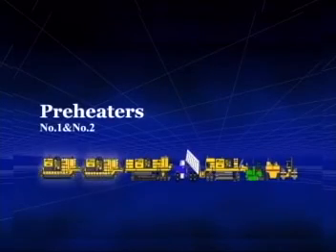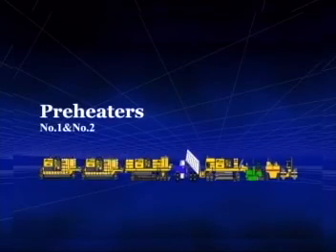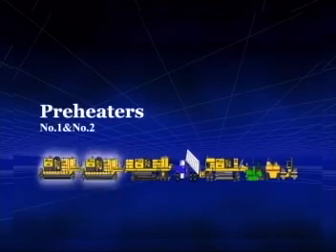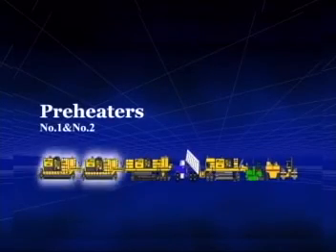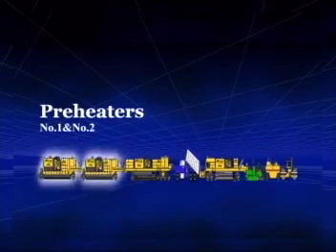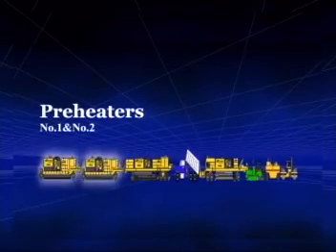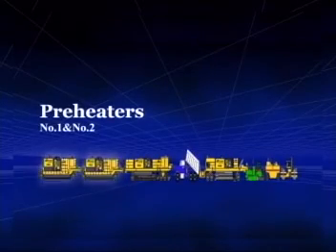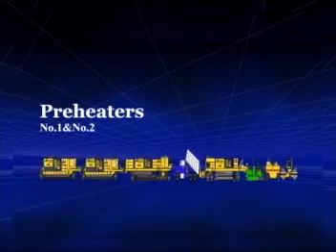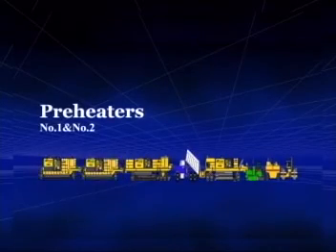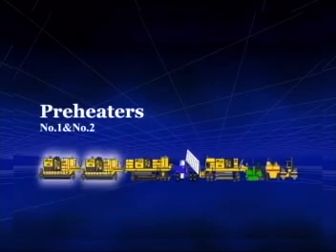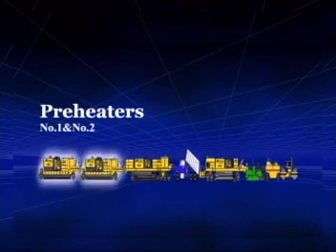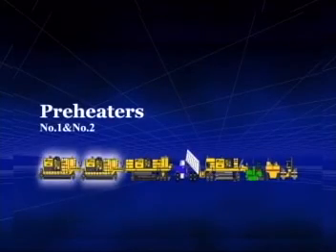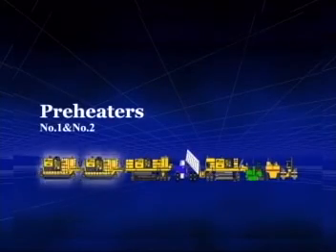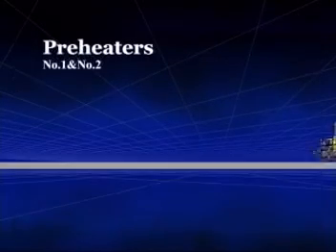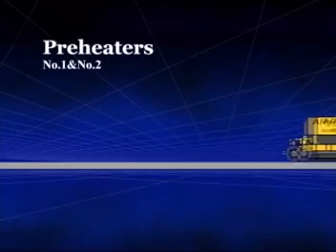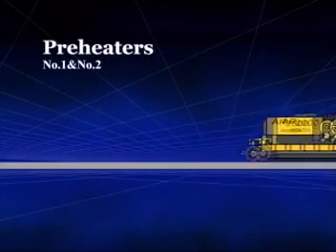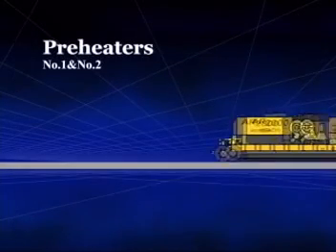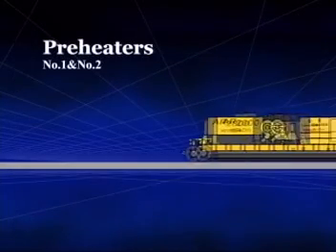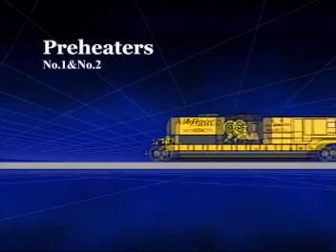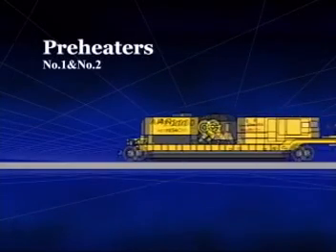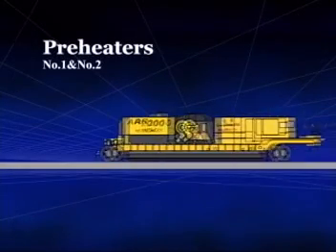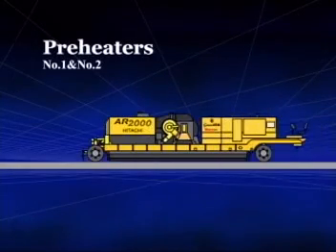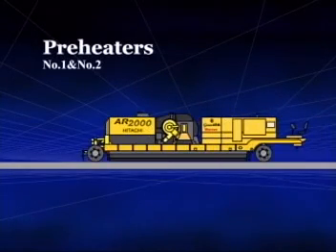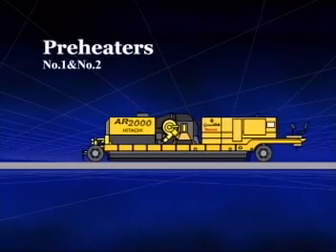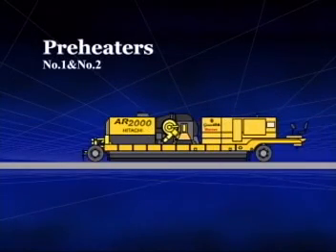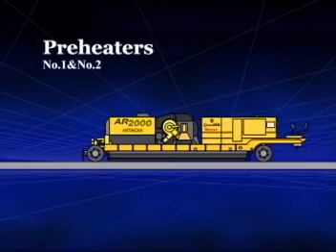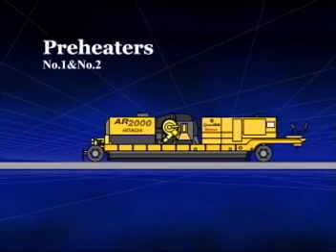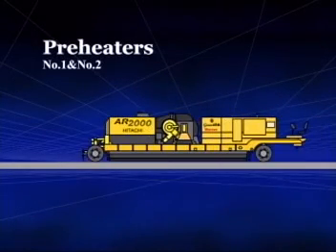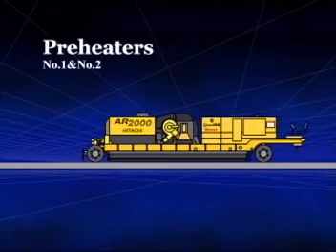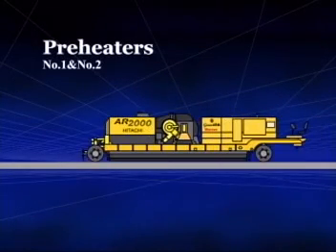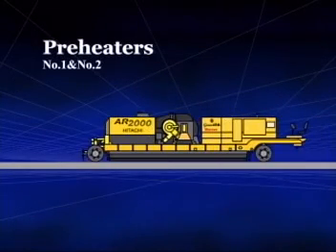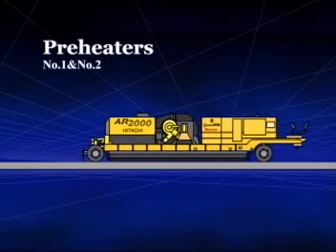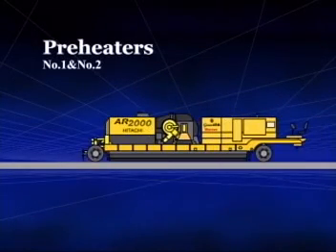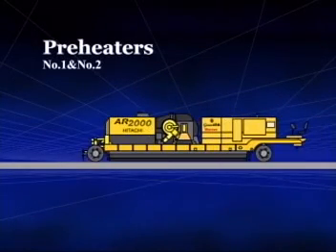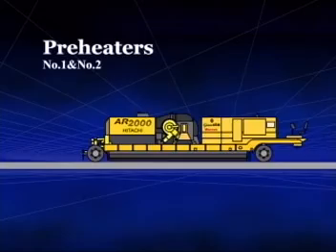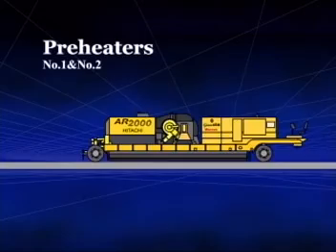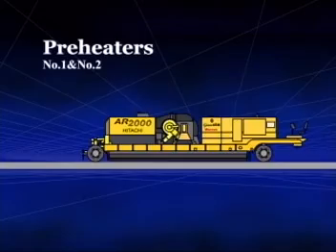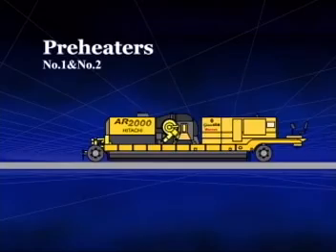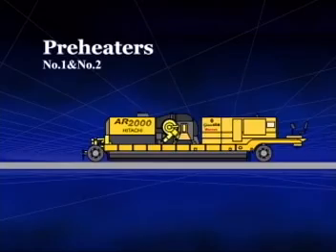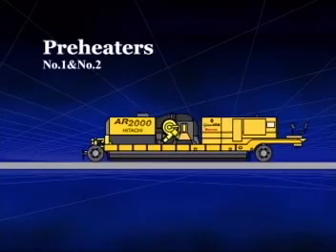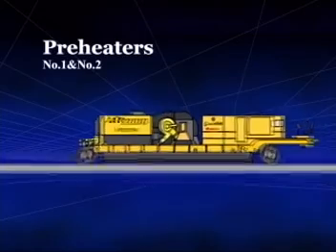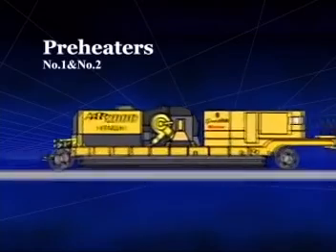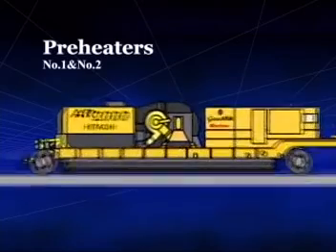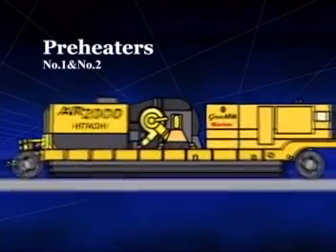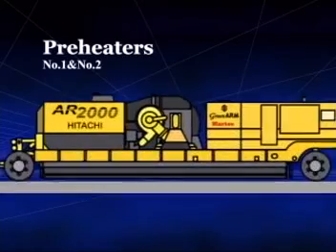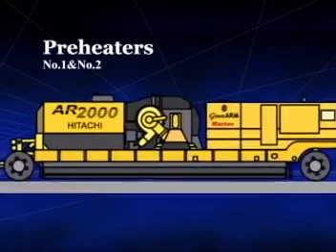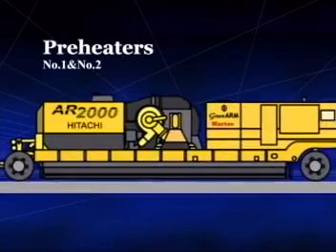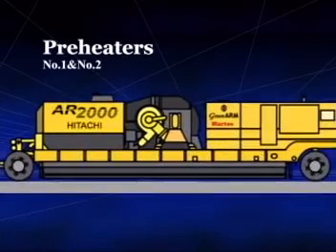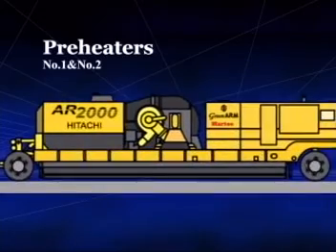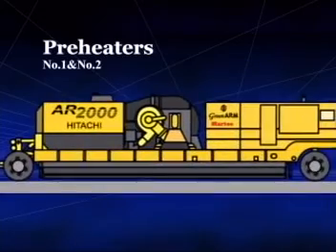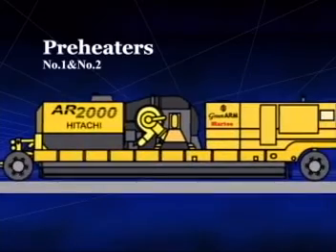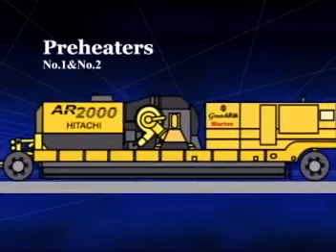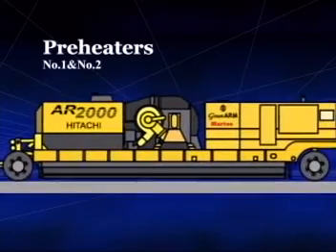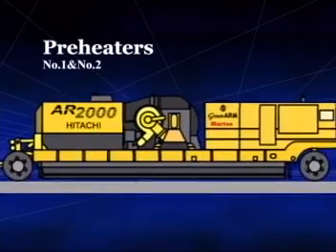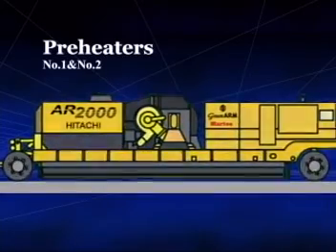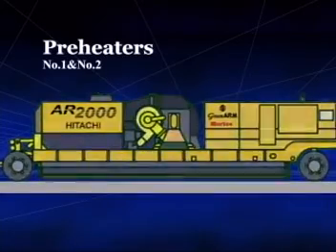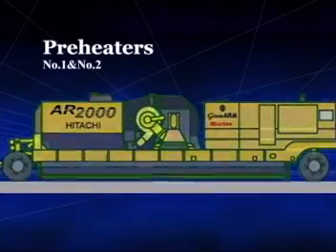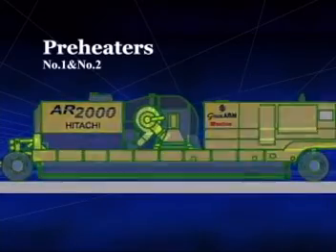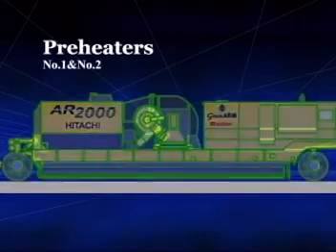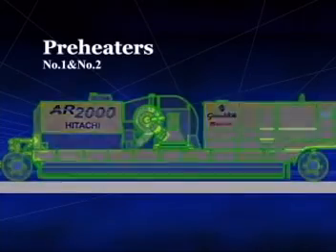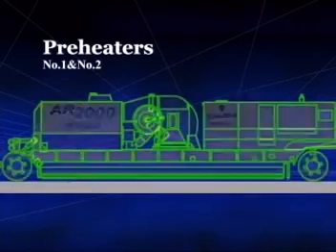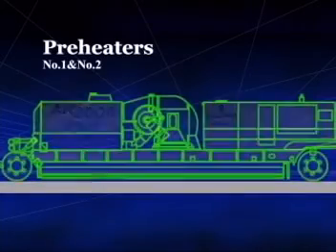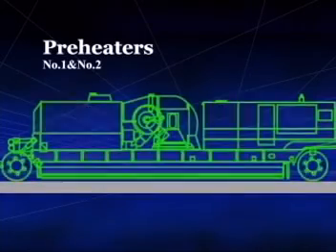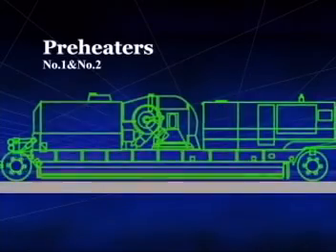The two lead preheater units operating in tandem gently heat and soften the deteriorated asphalt pavement.